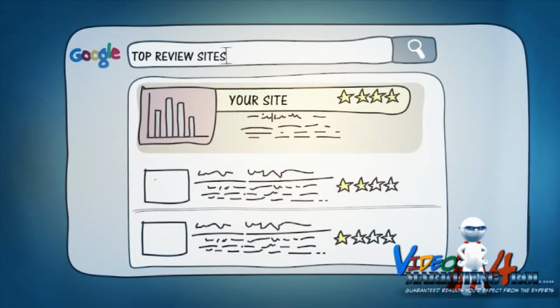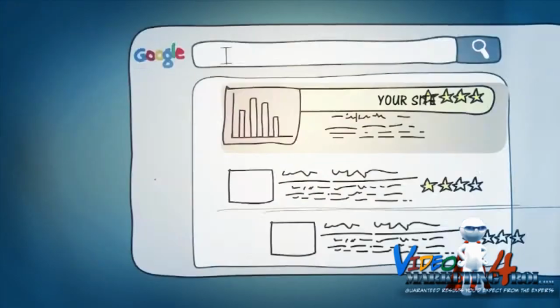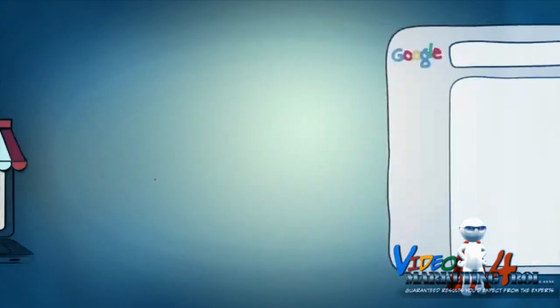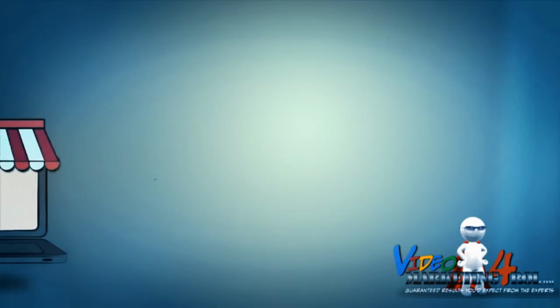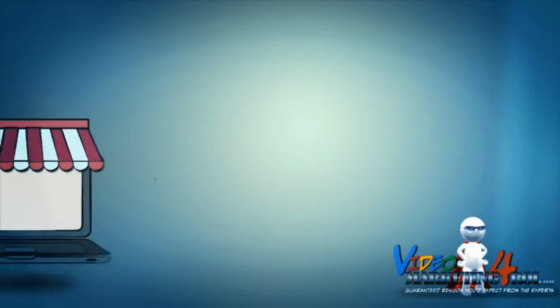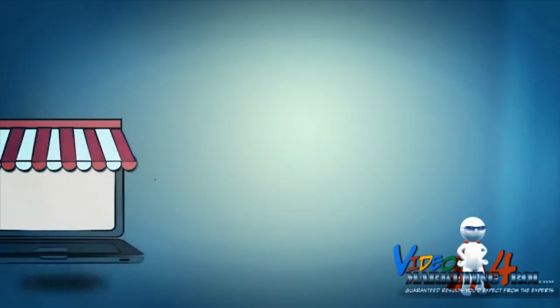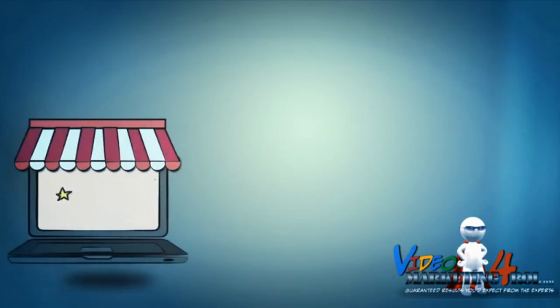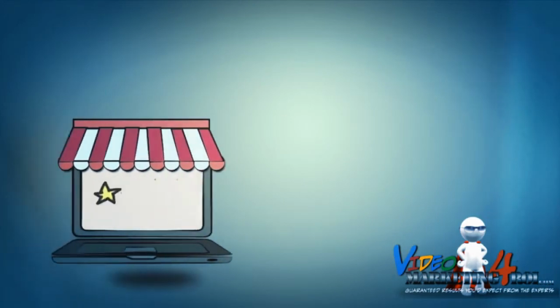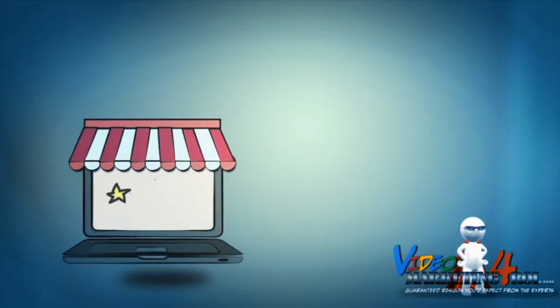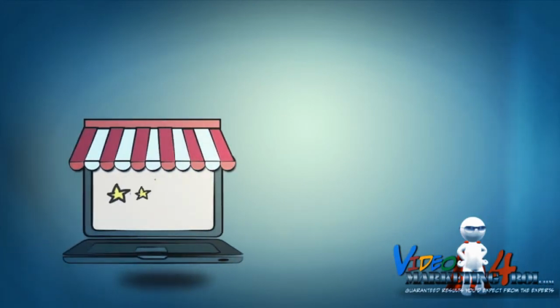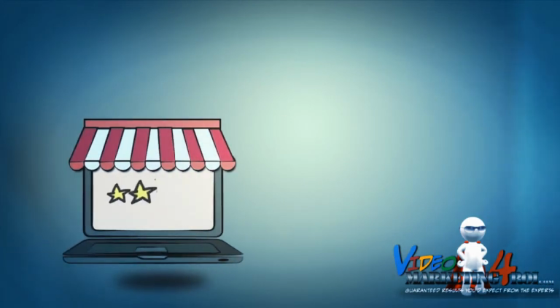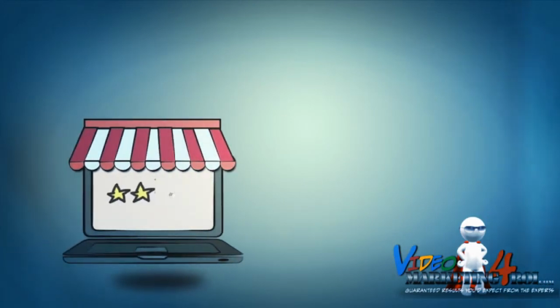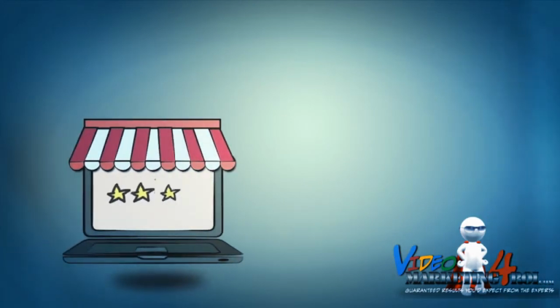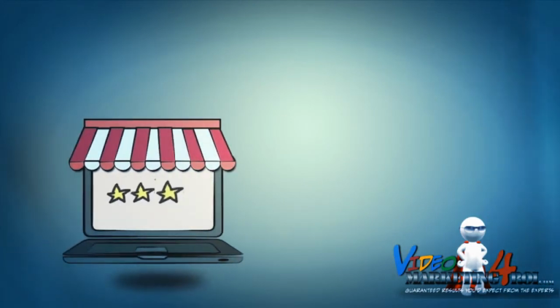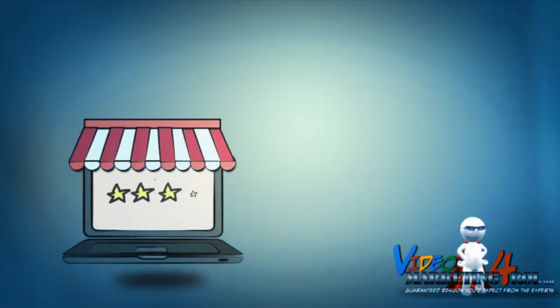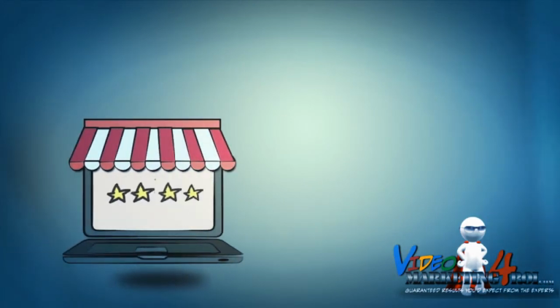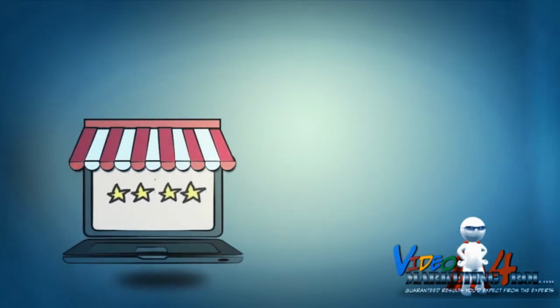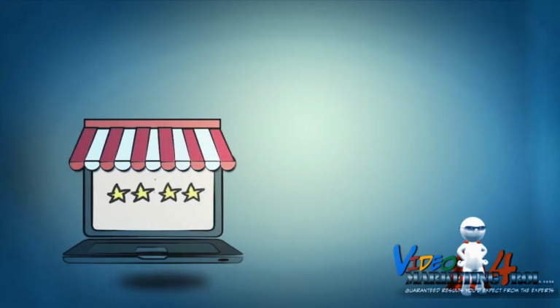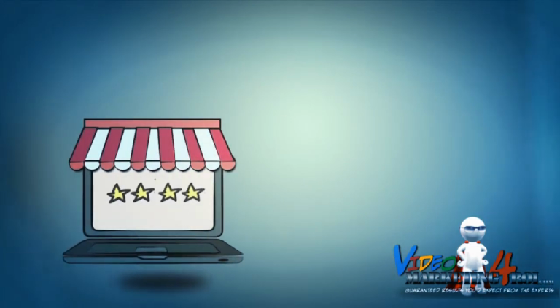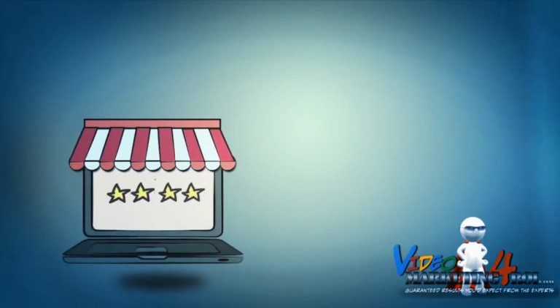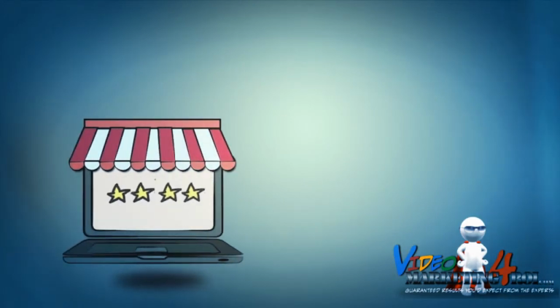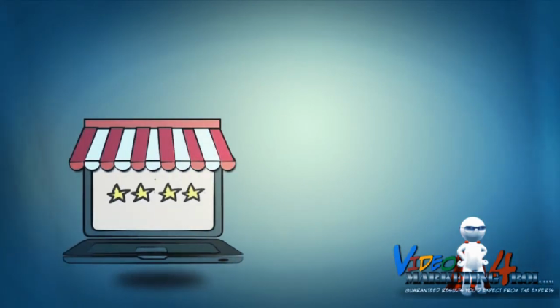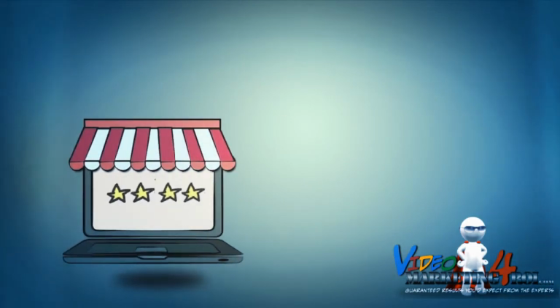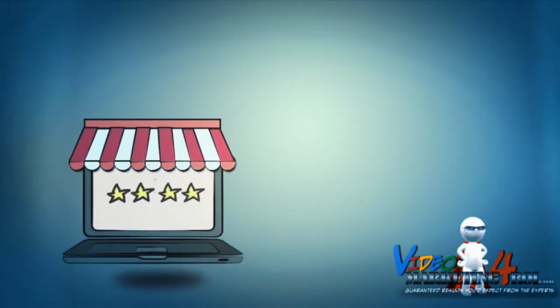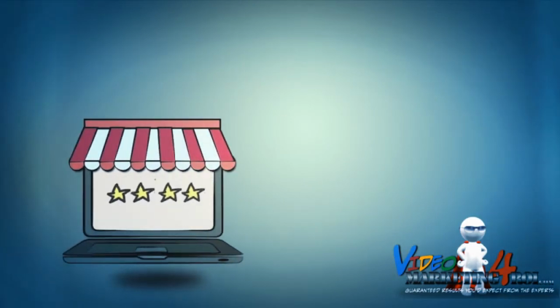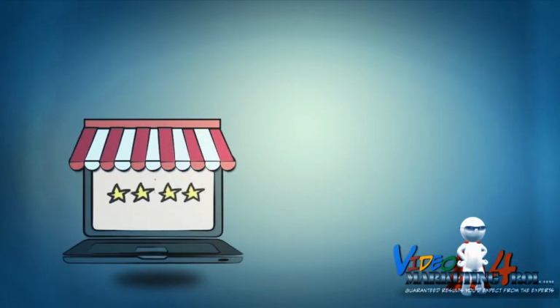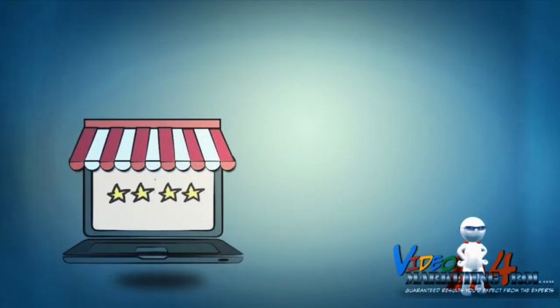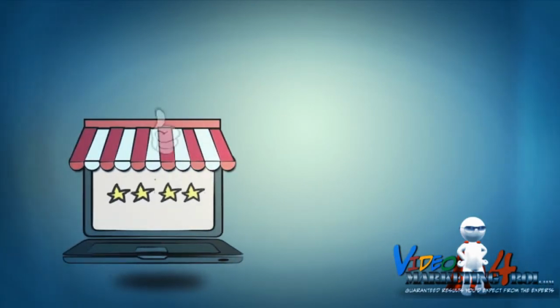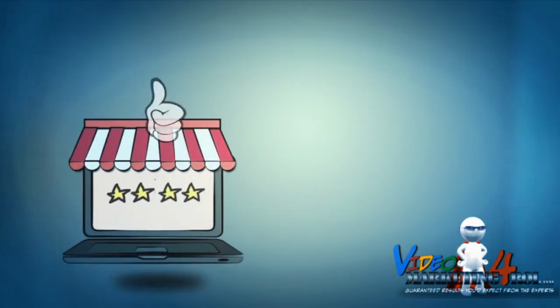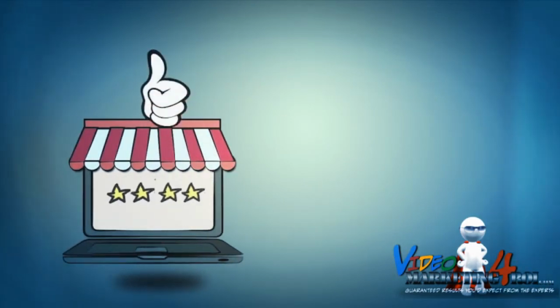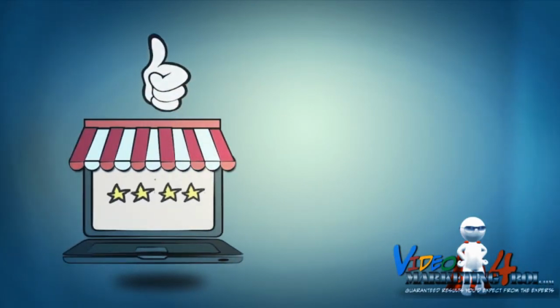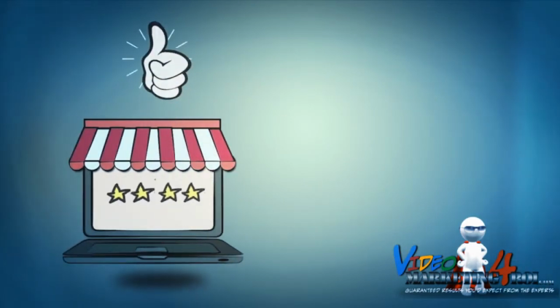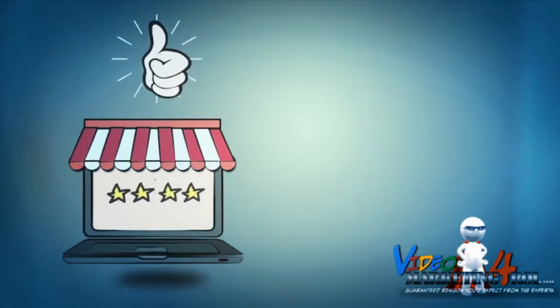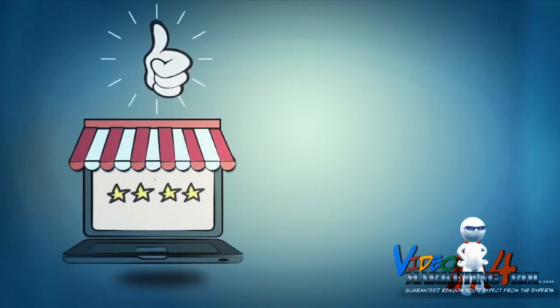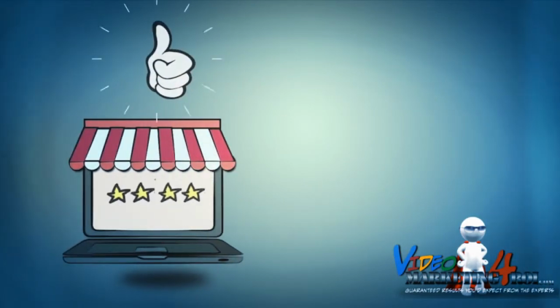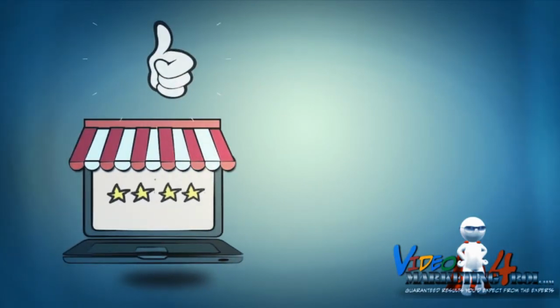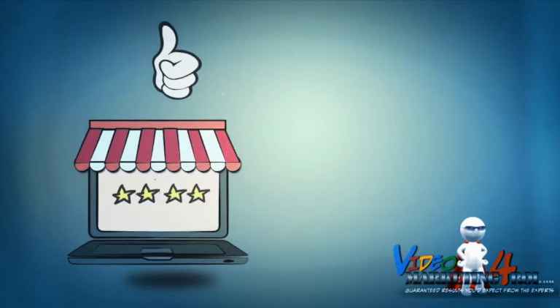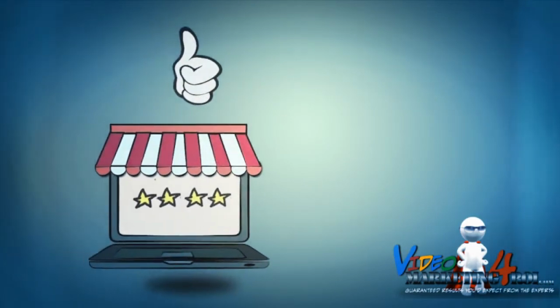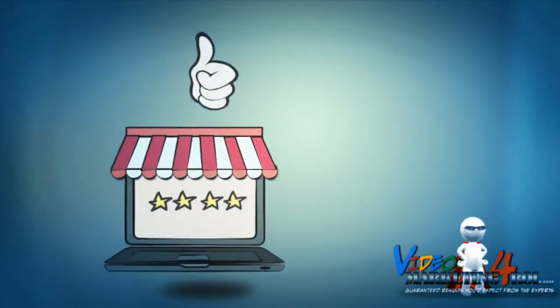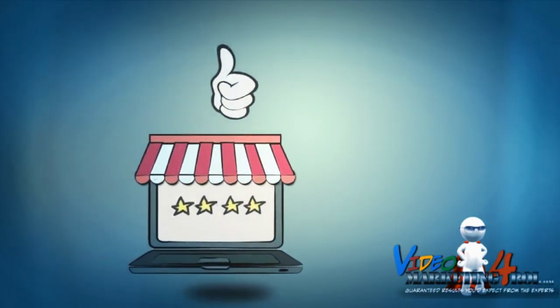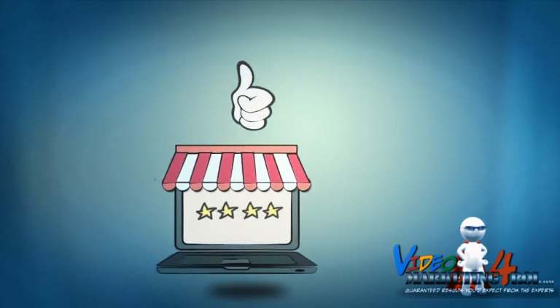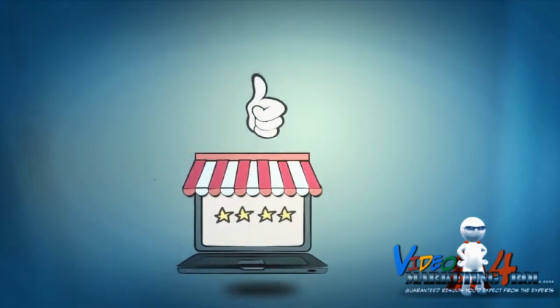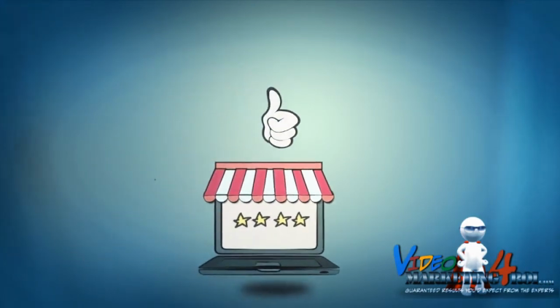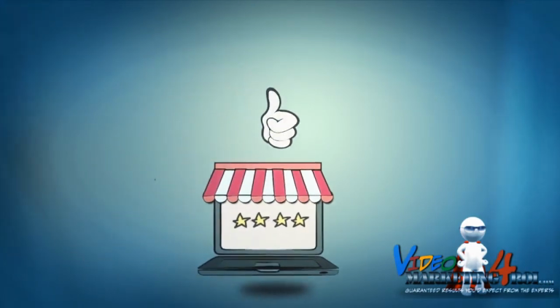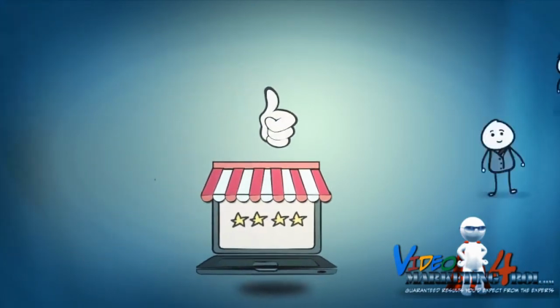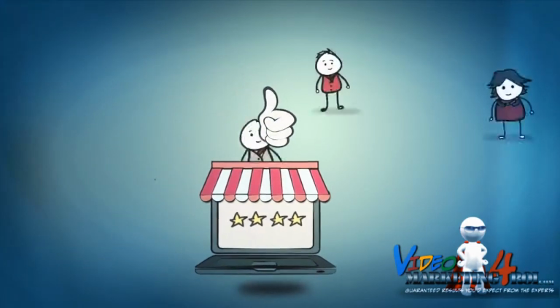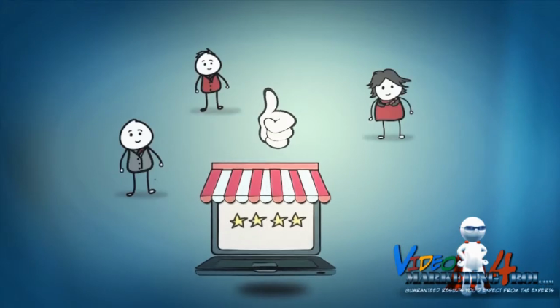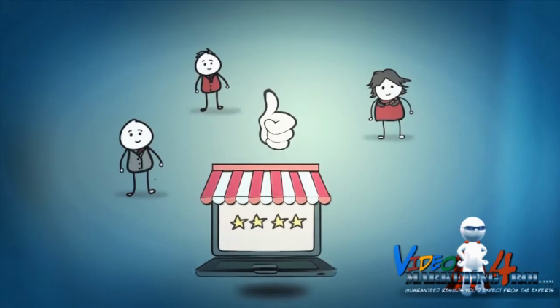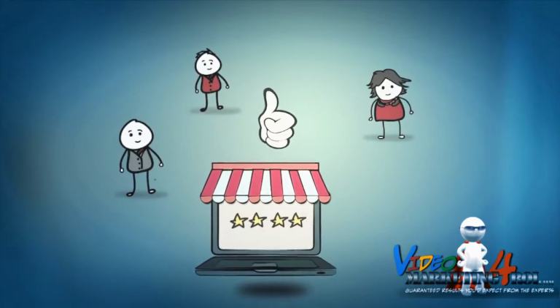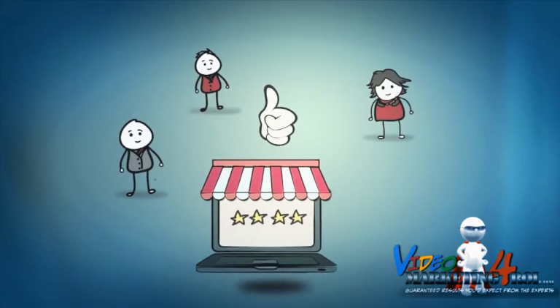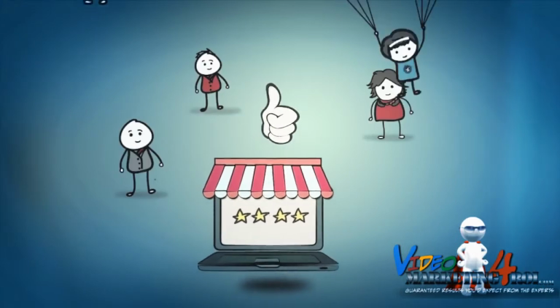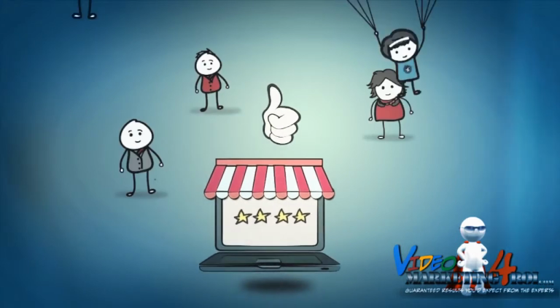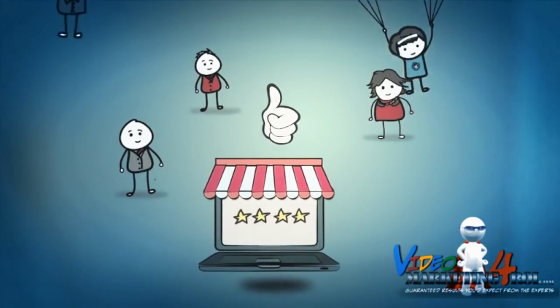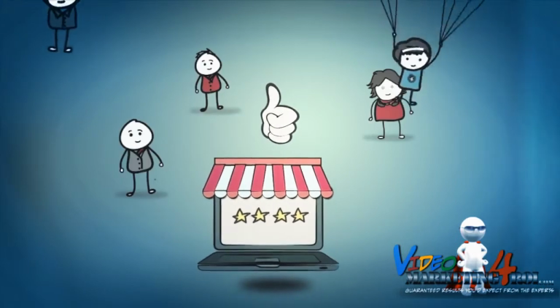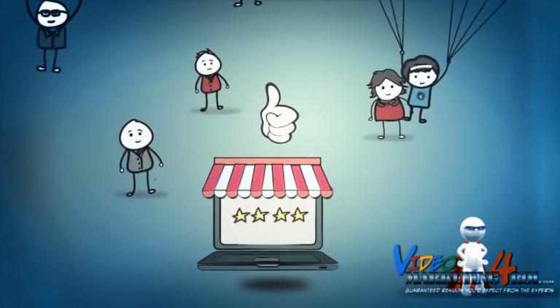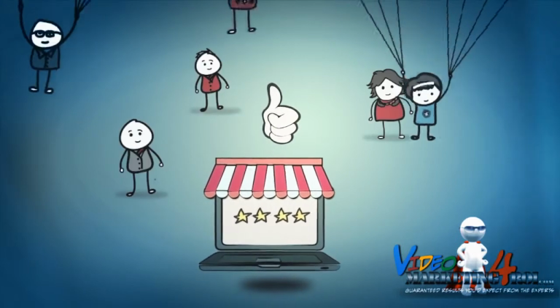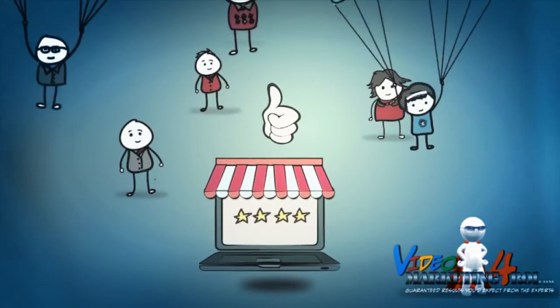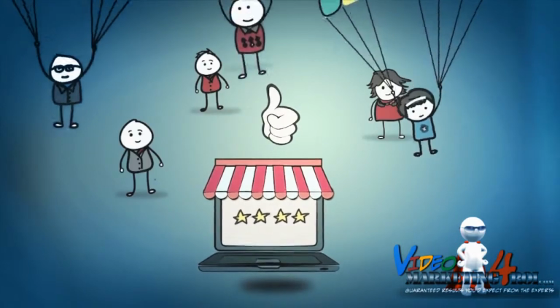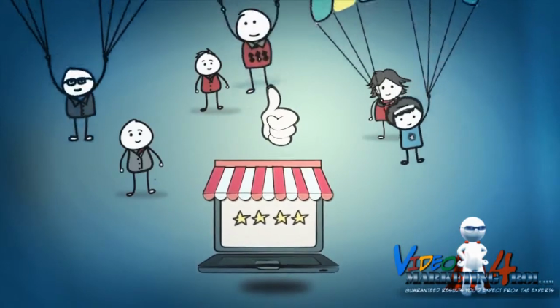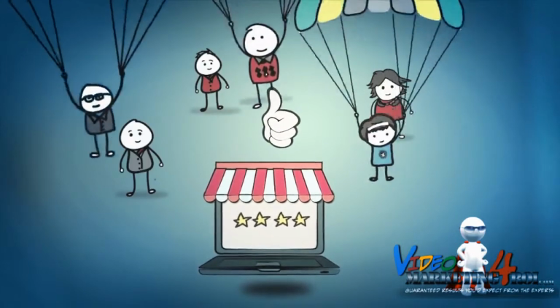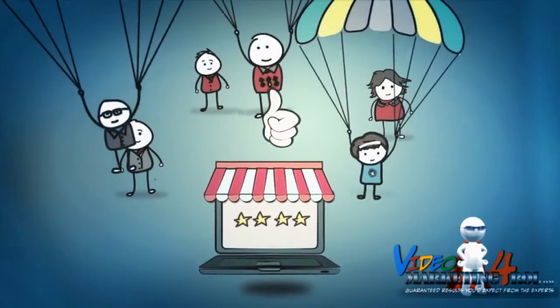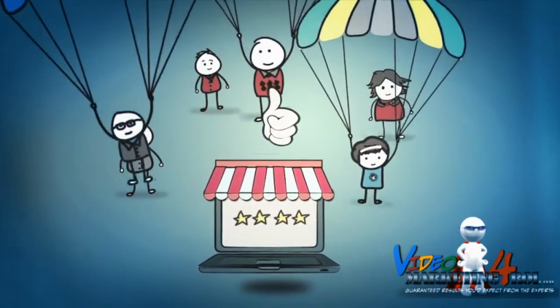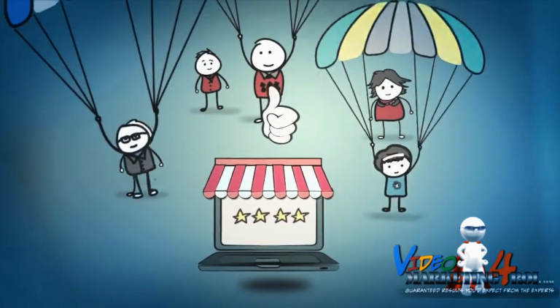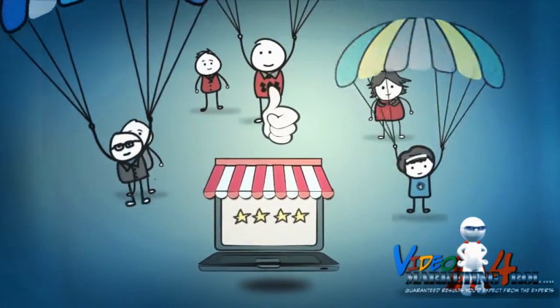And of course, the more positive reviews a local business has, the more trustworthy they appear and the more customers they attract over their competition.